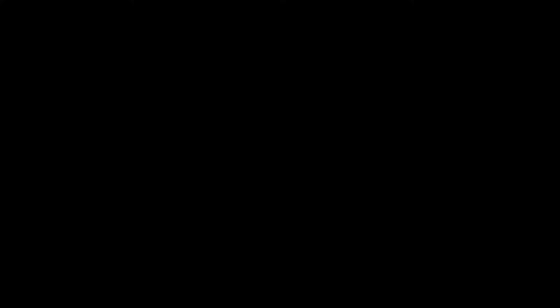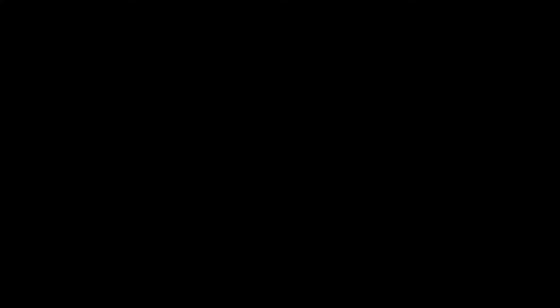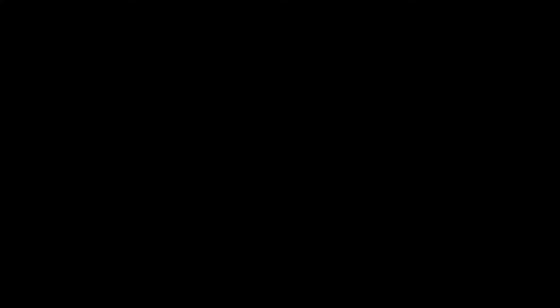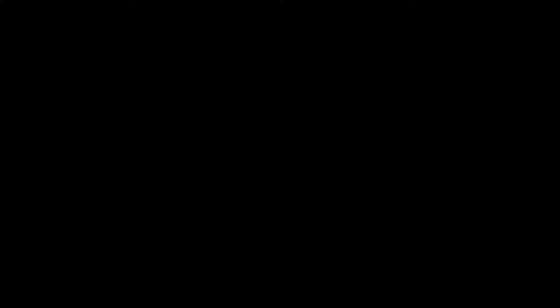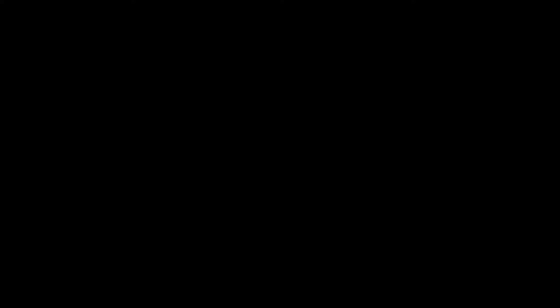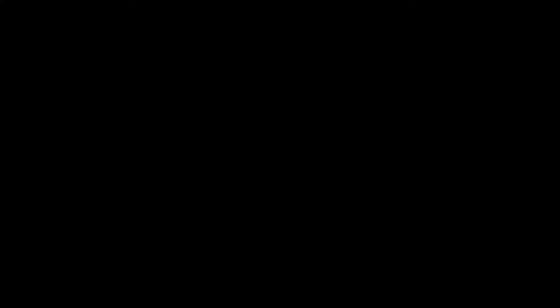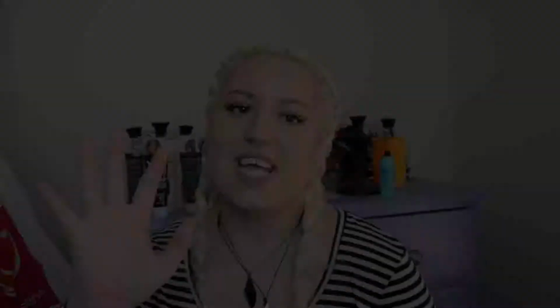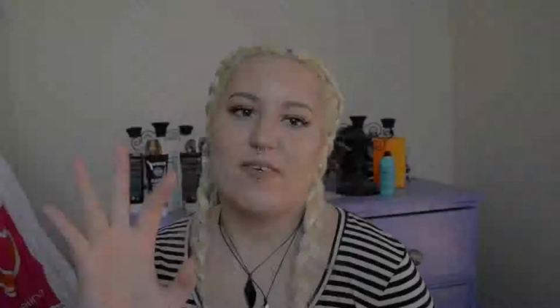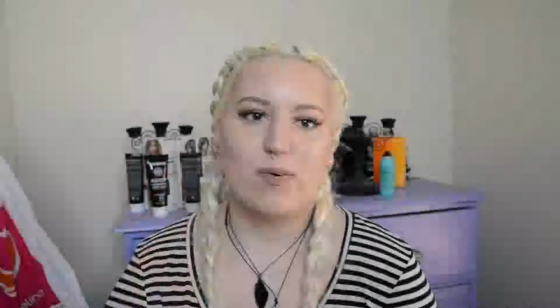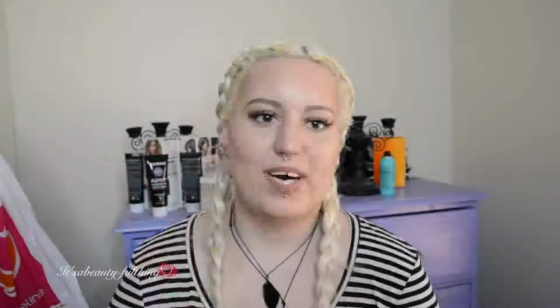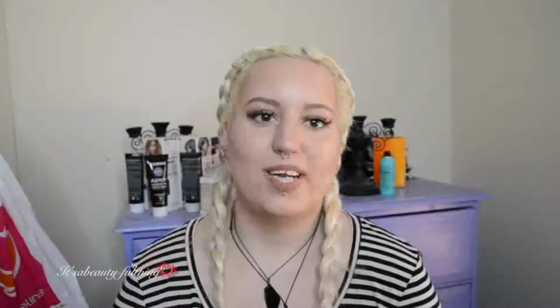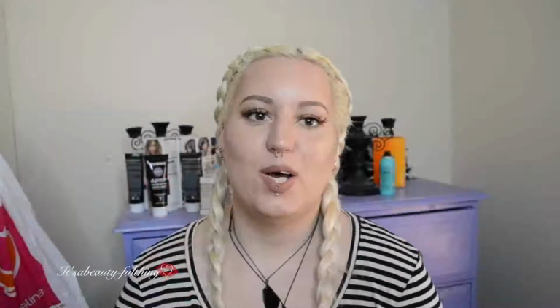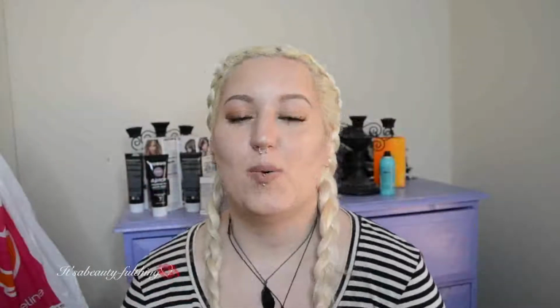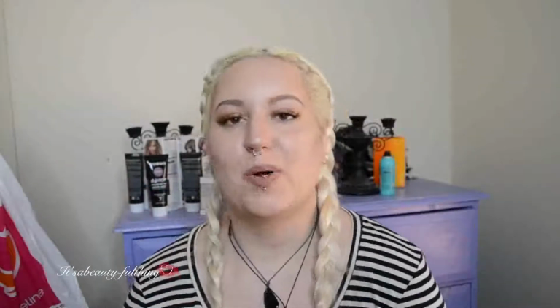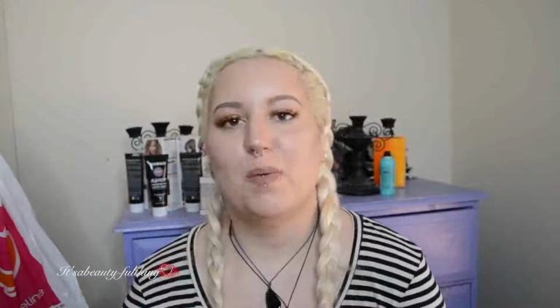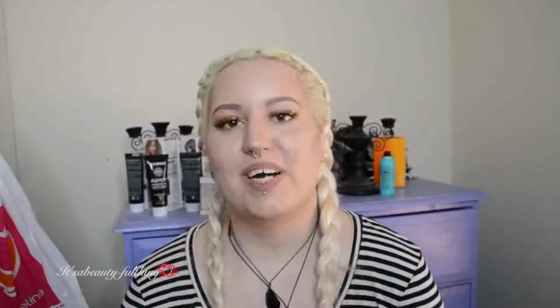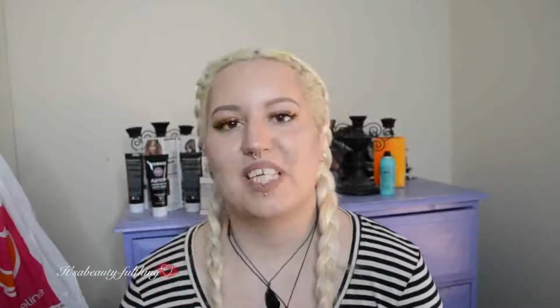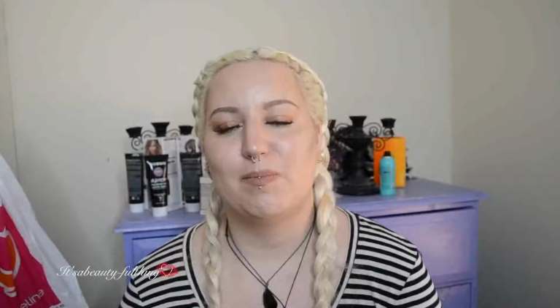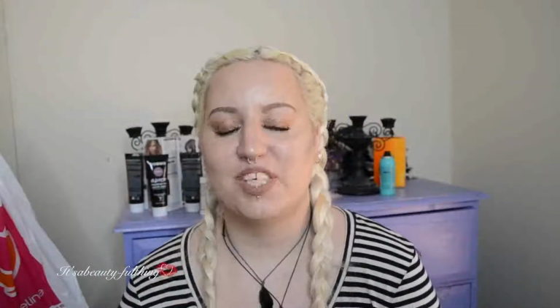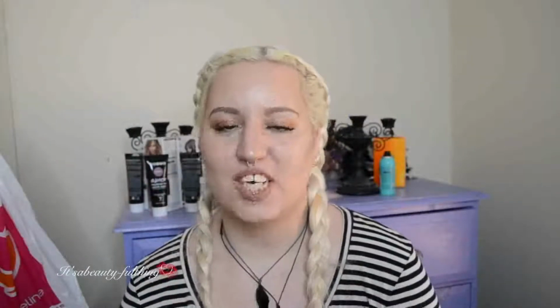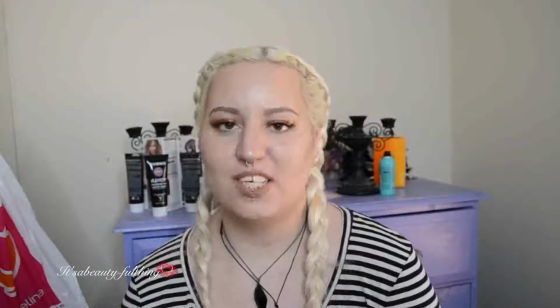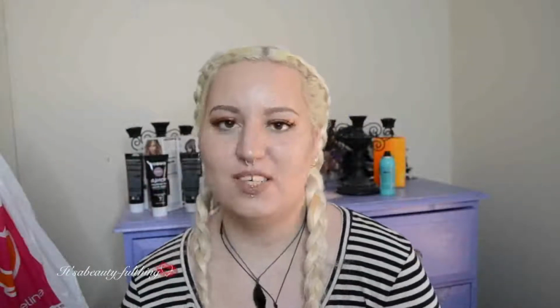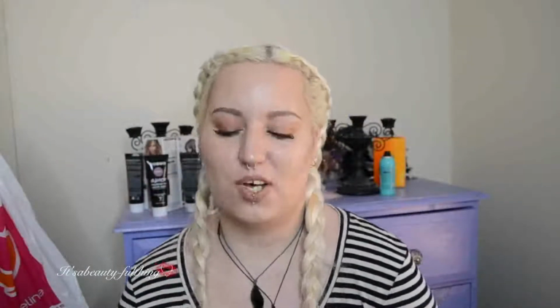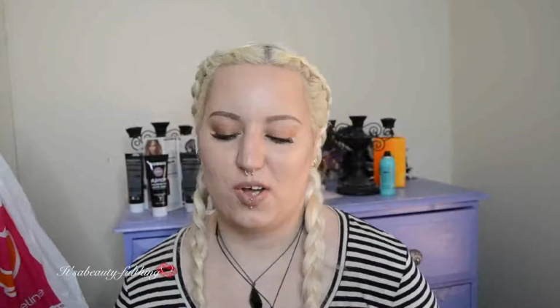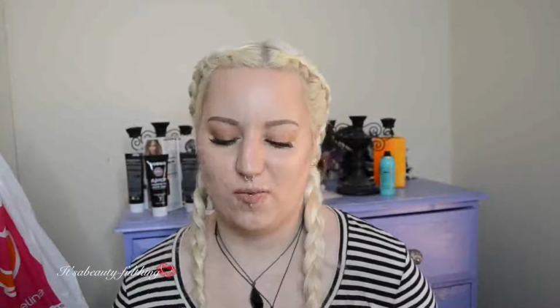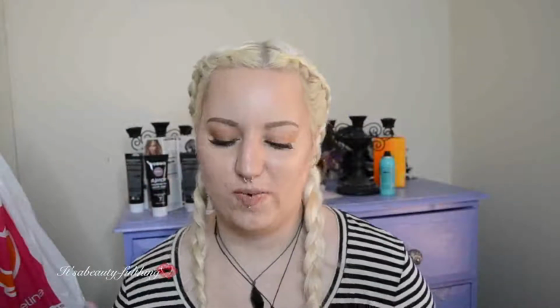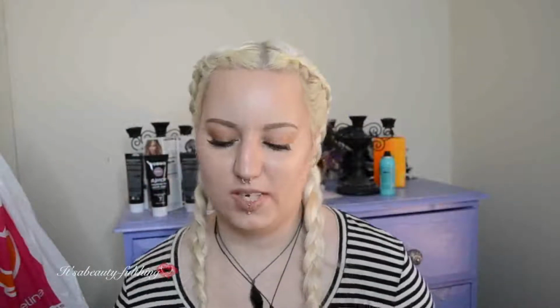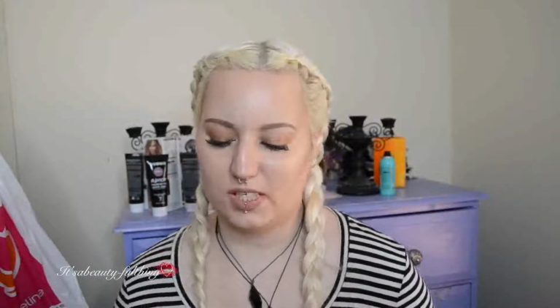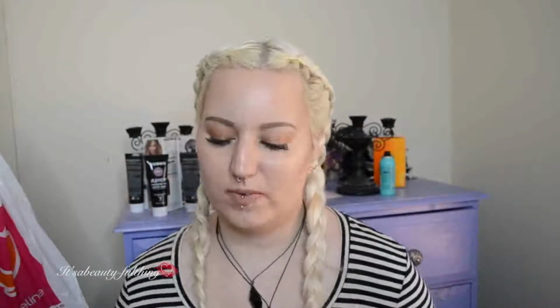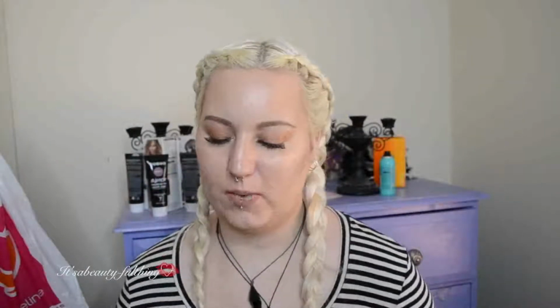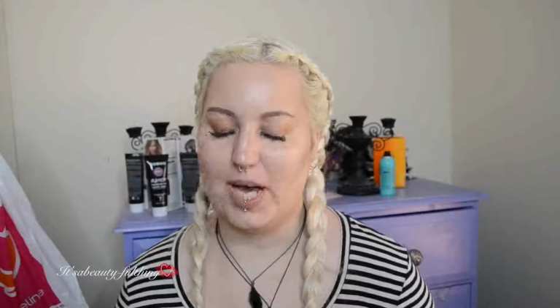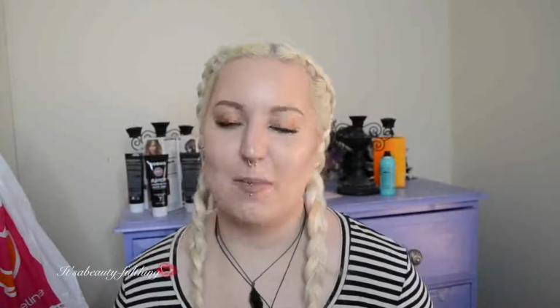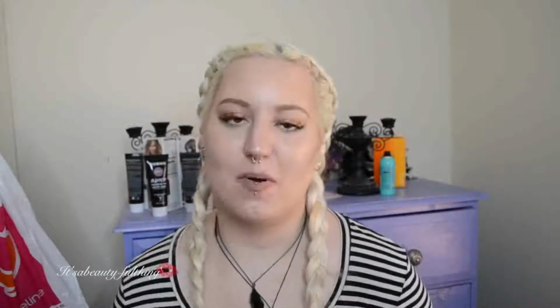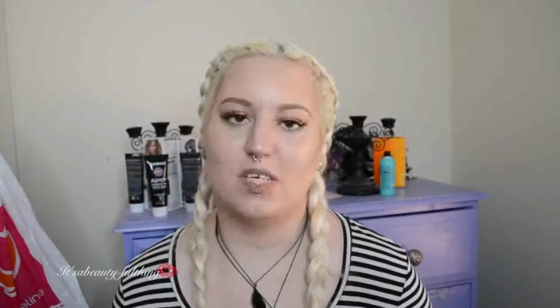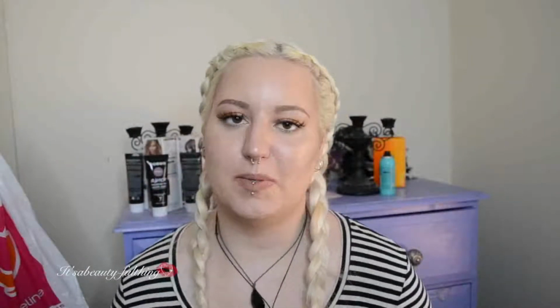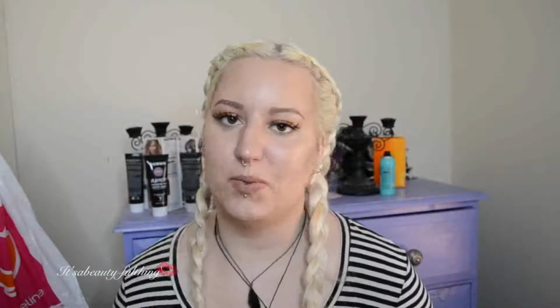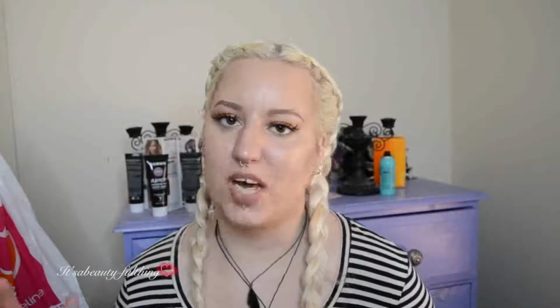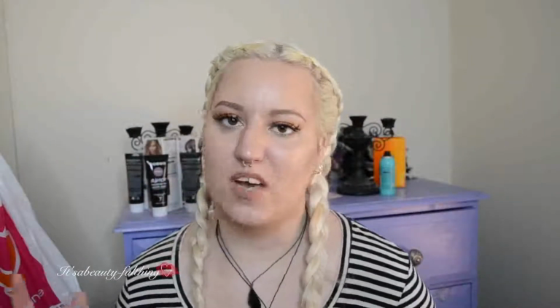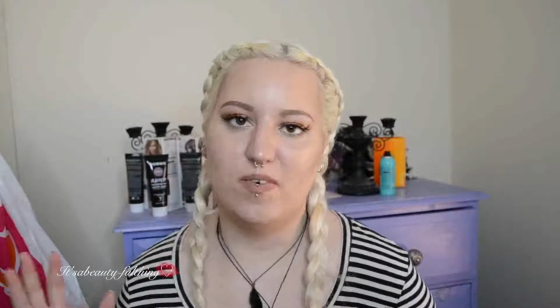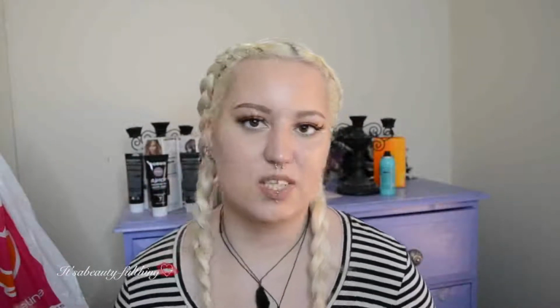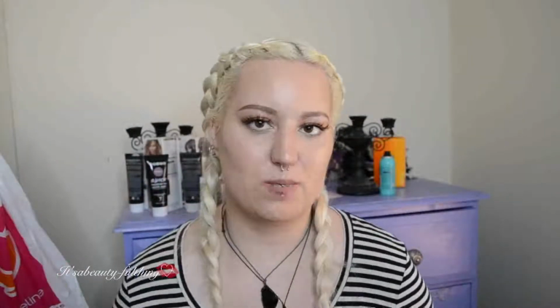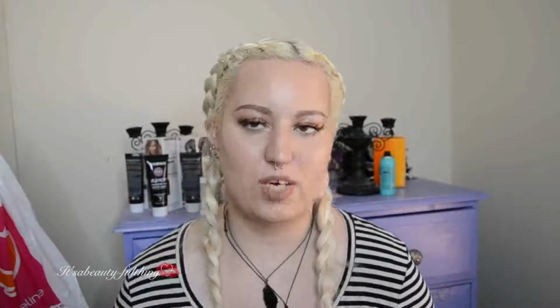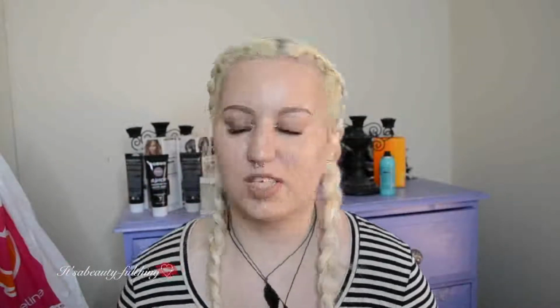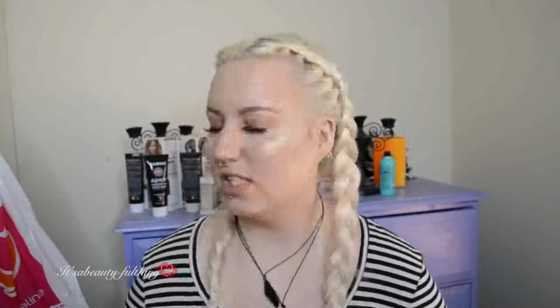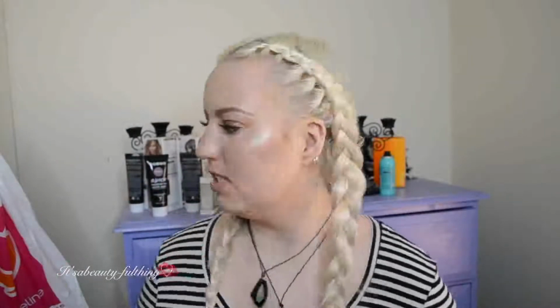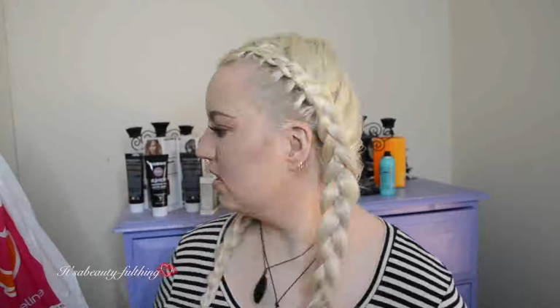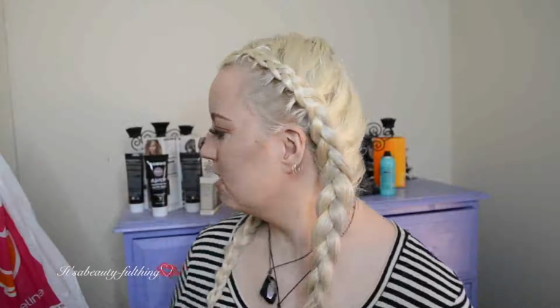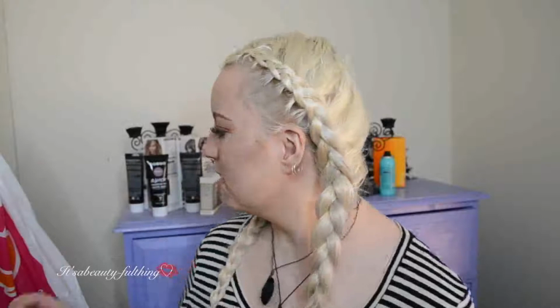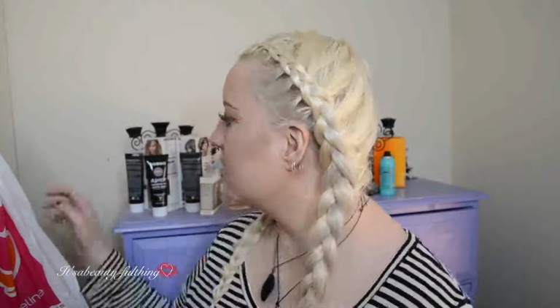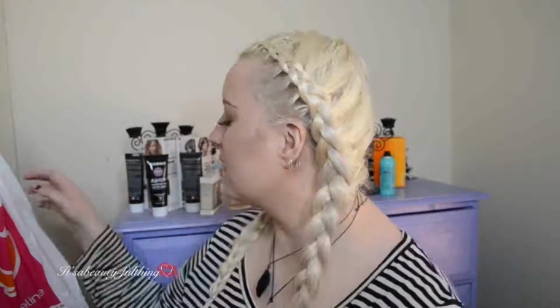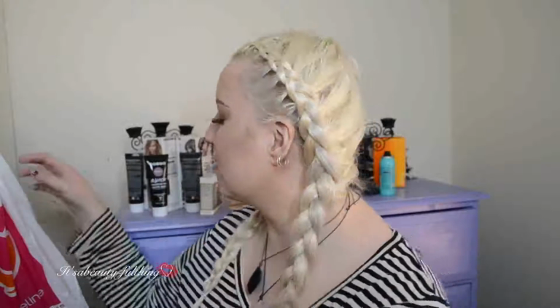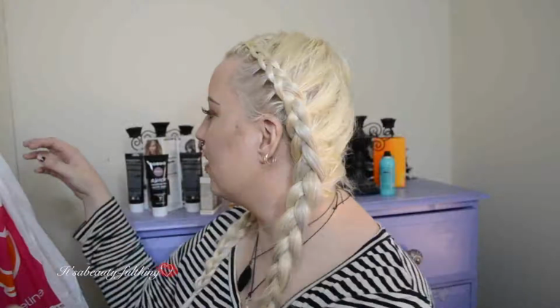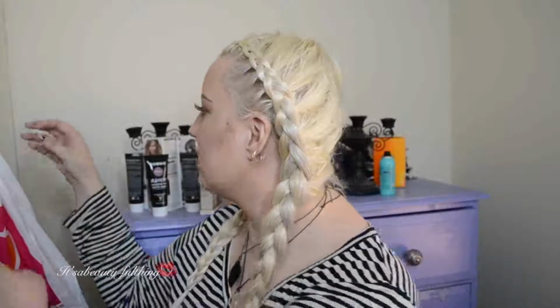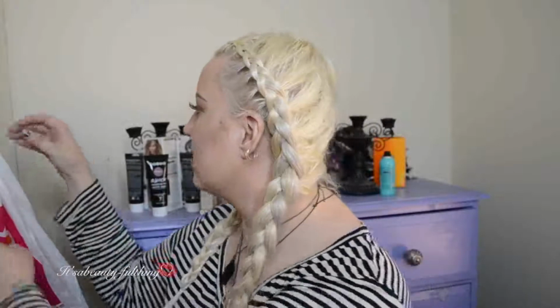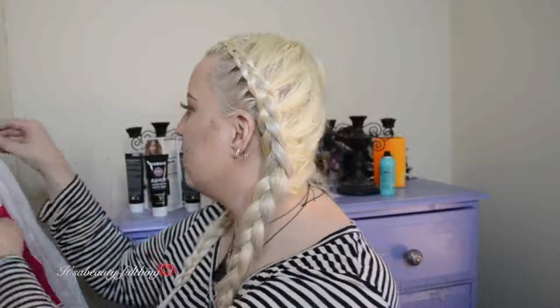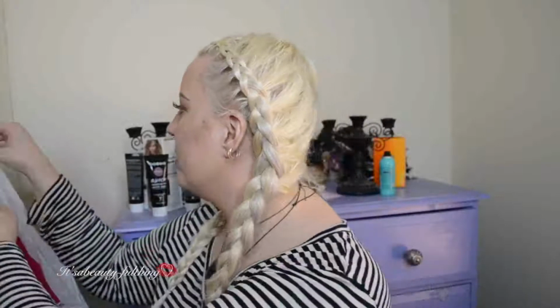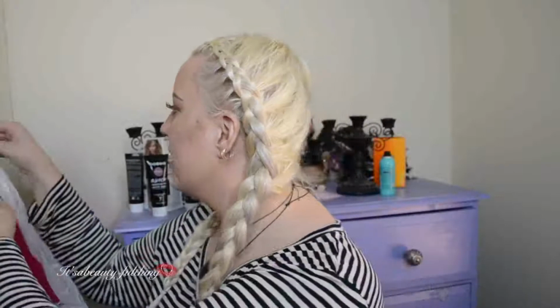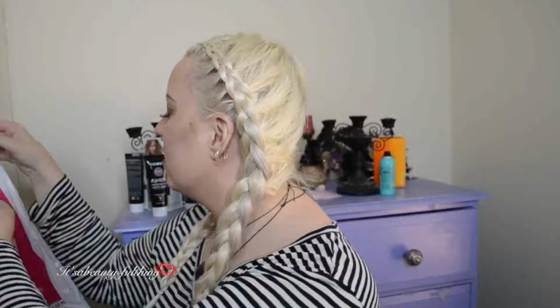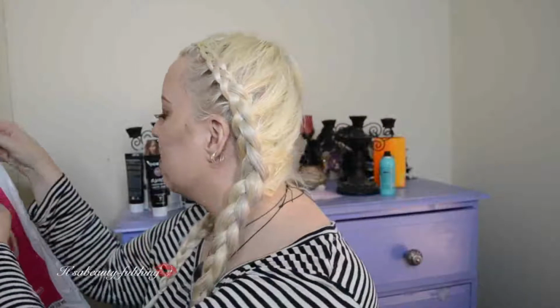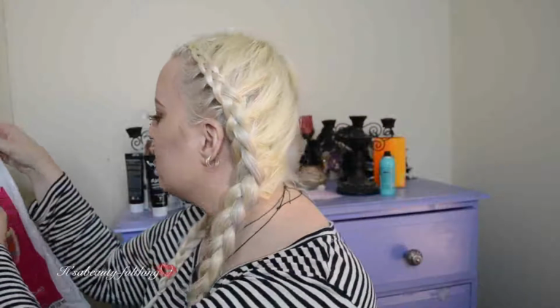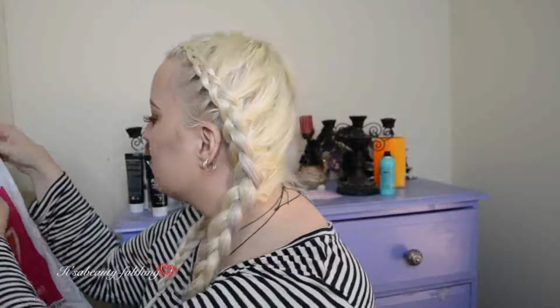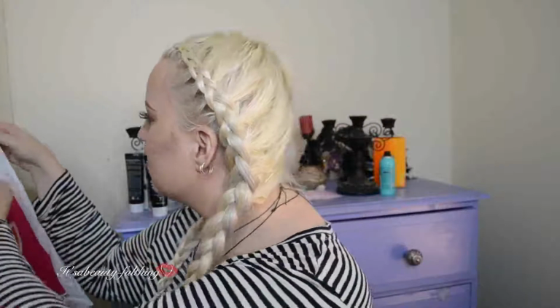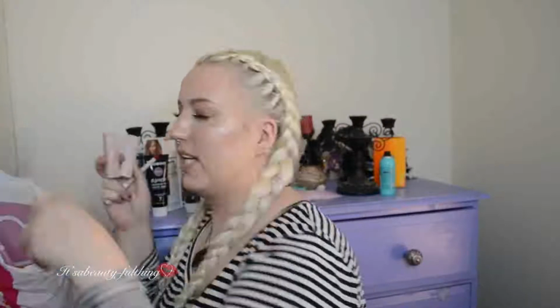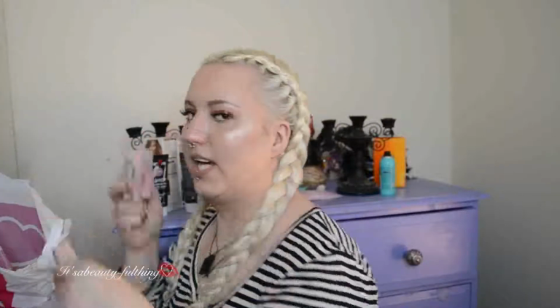Hey everyone! Welcome back to my channel. So for this video, I am going to be doing a first impressions on this Maybelline x Gigi Hadid bag.